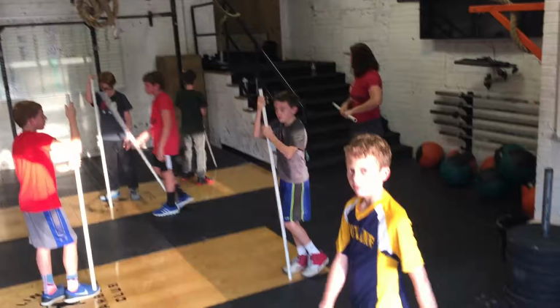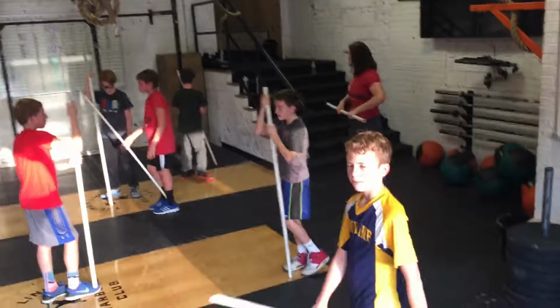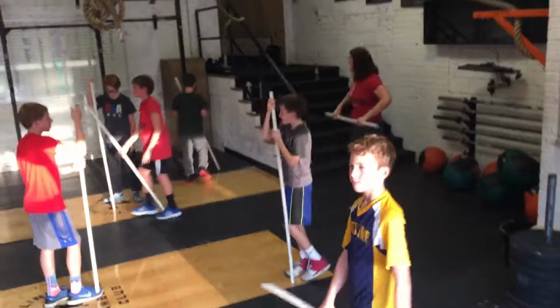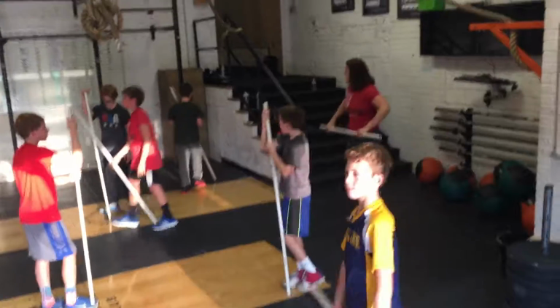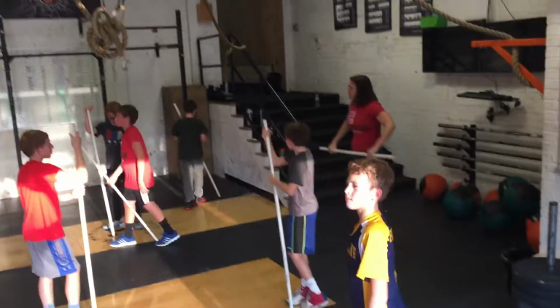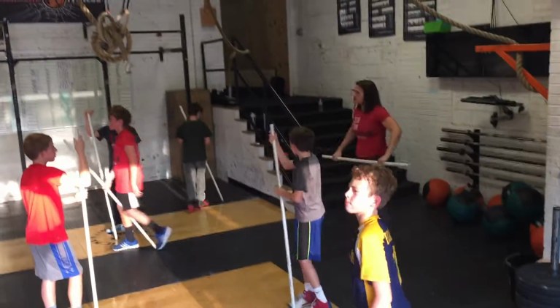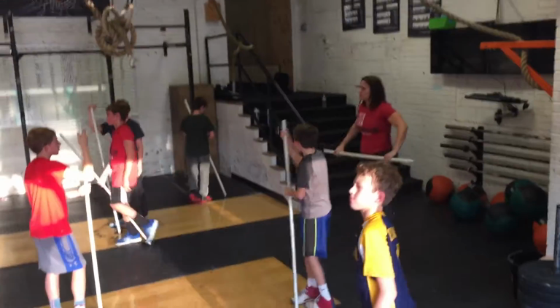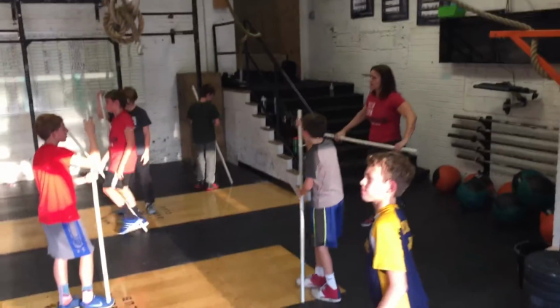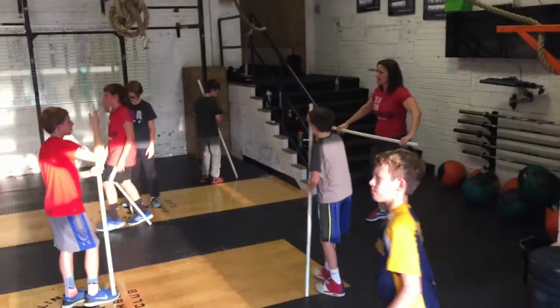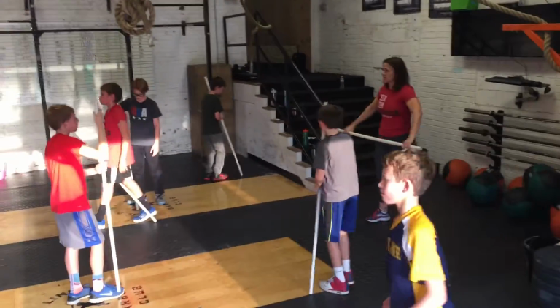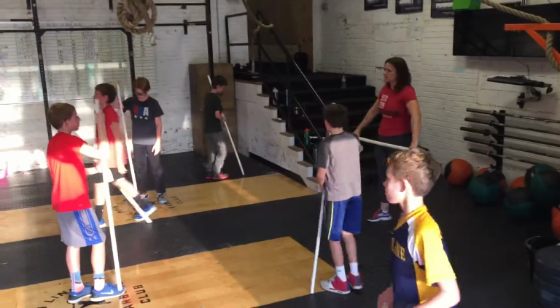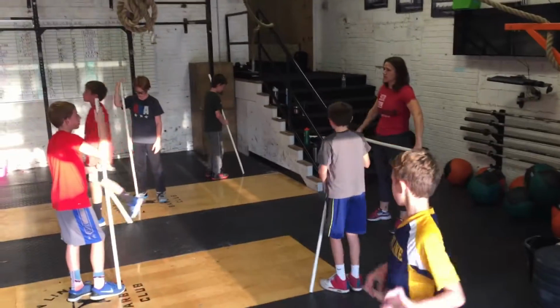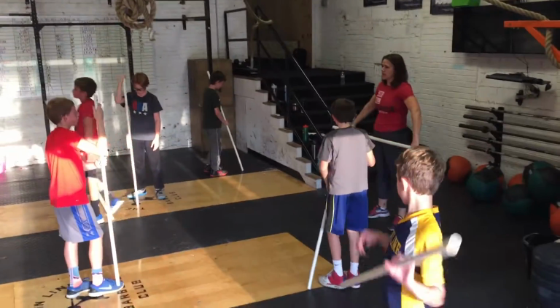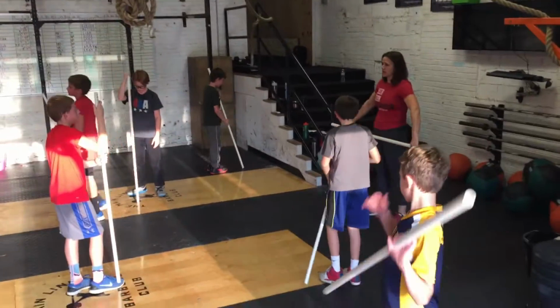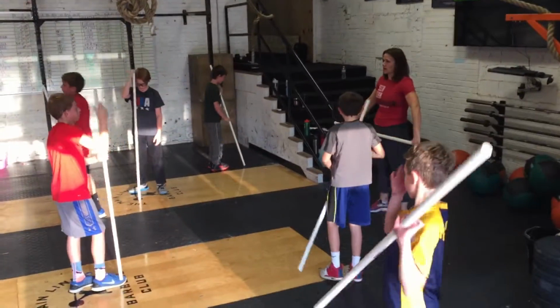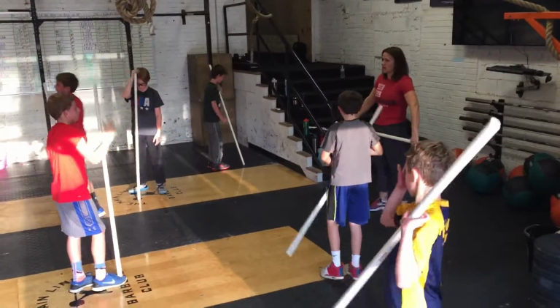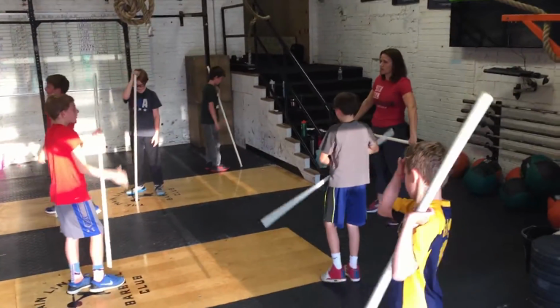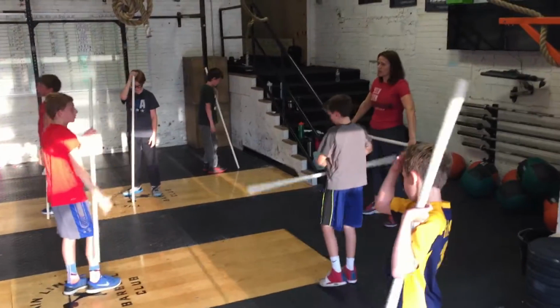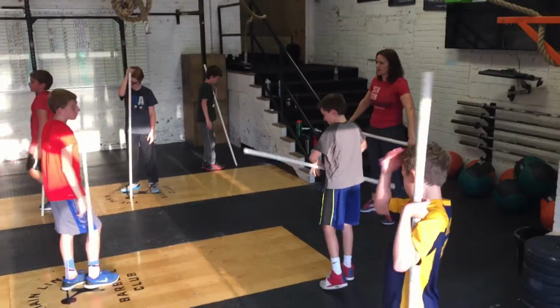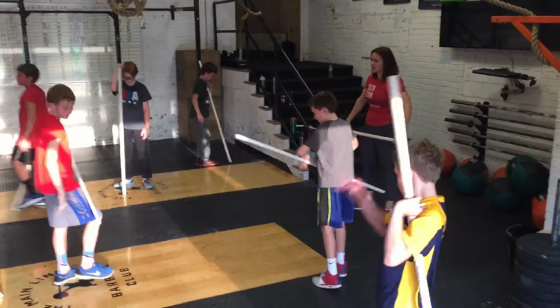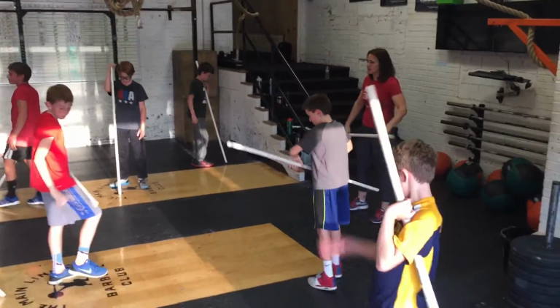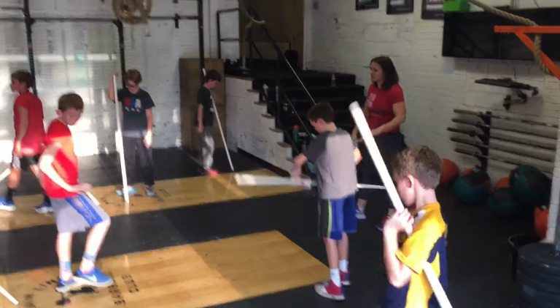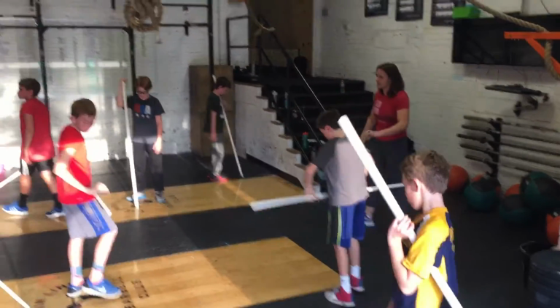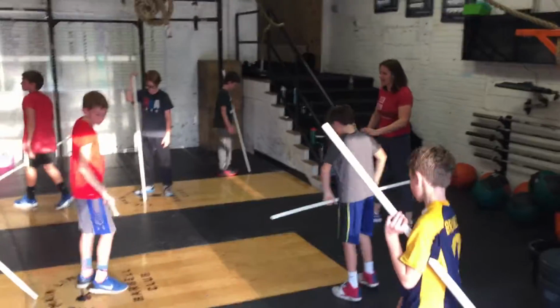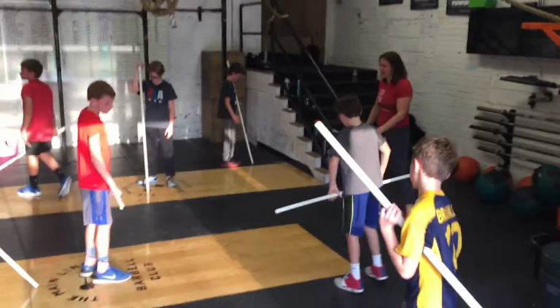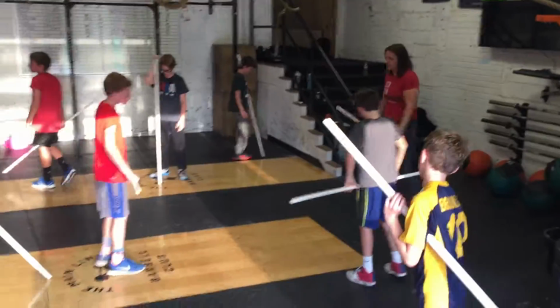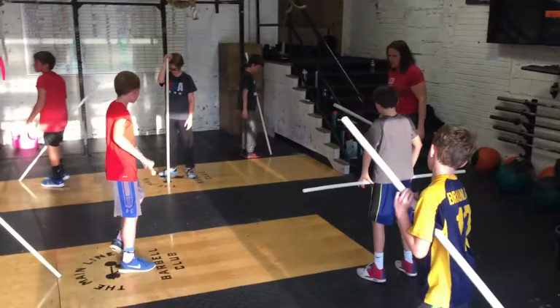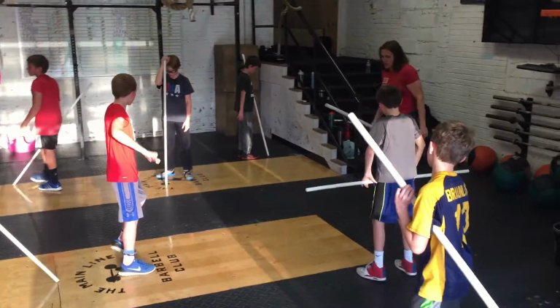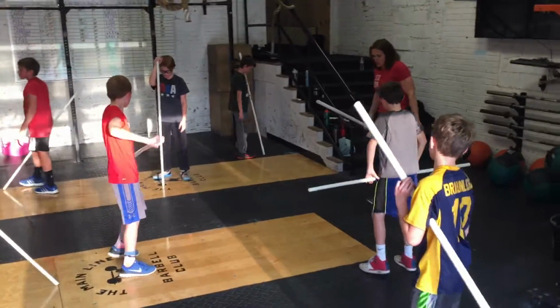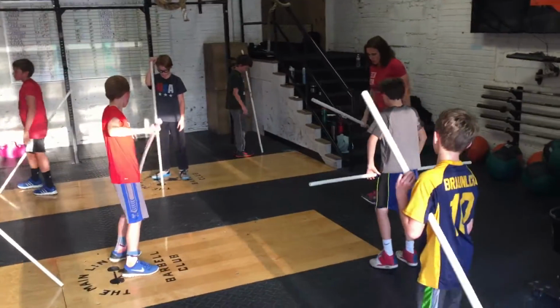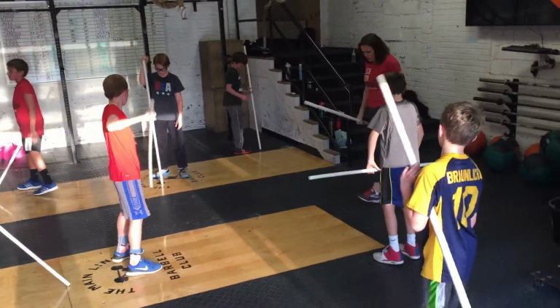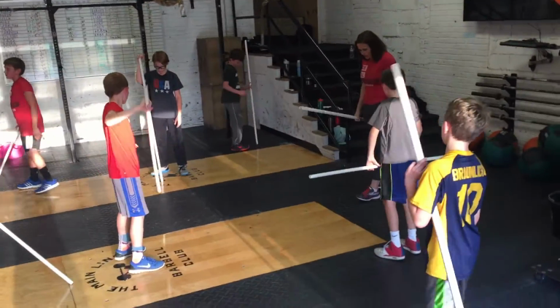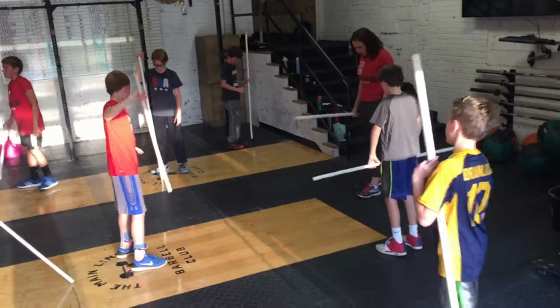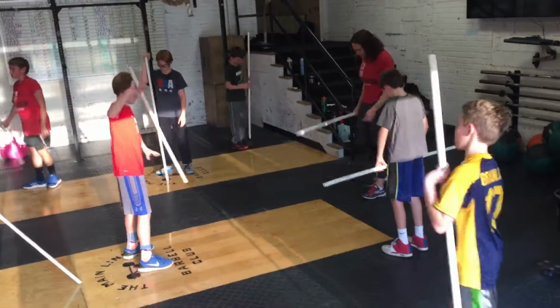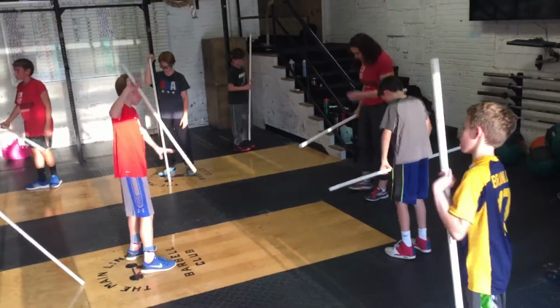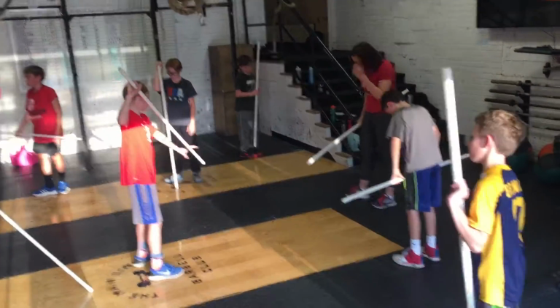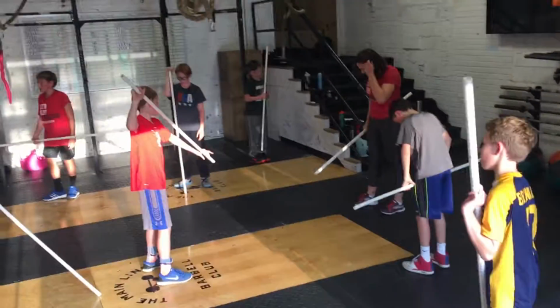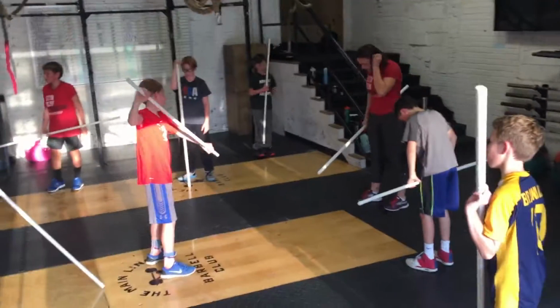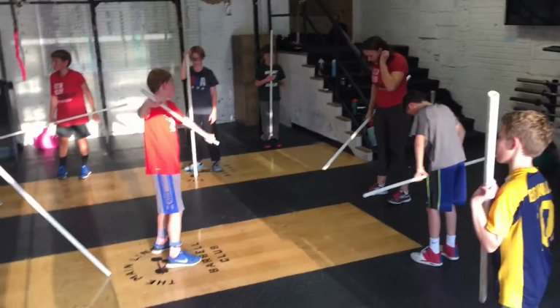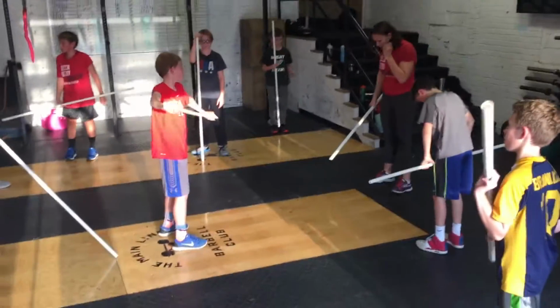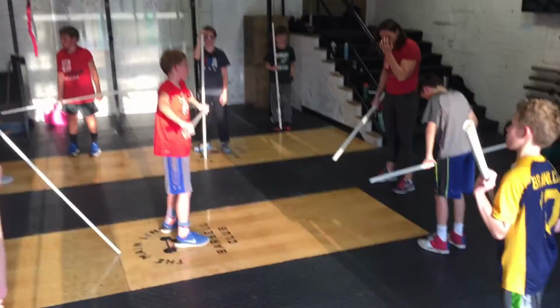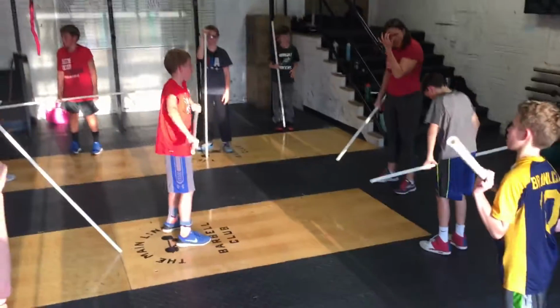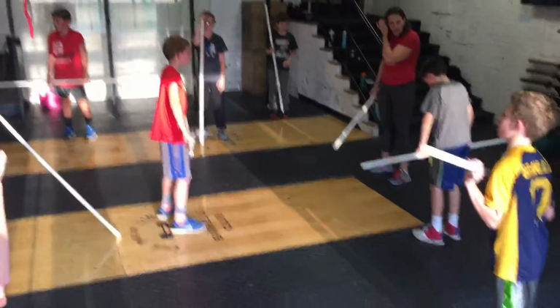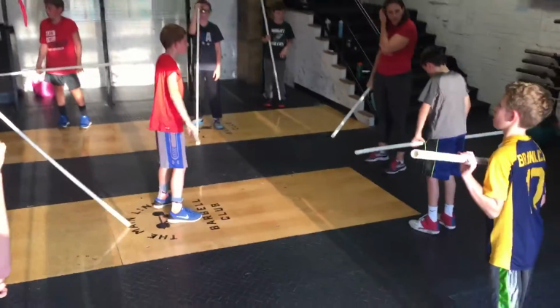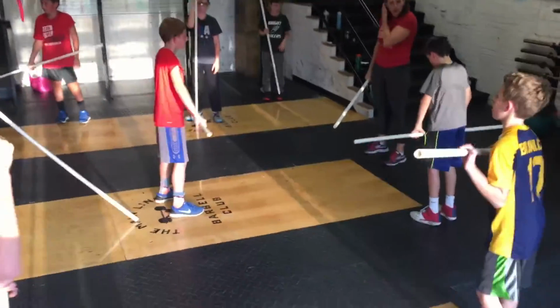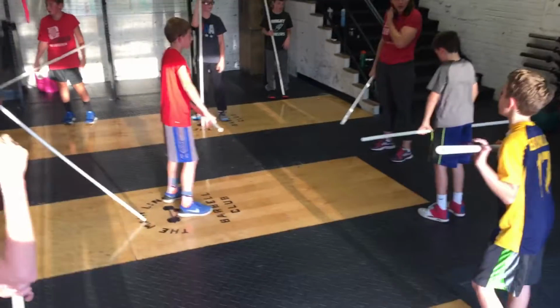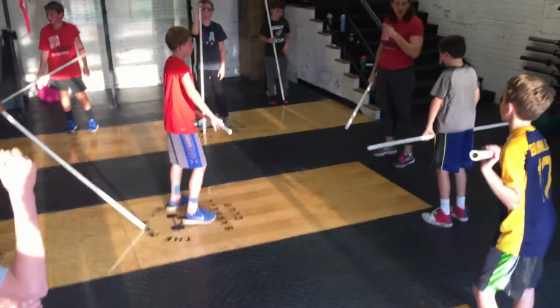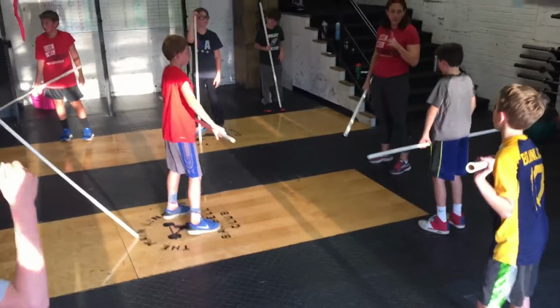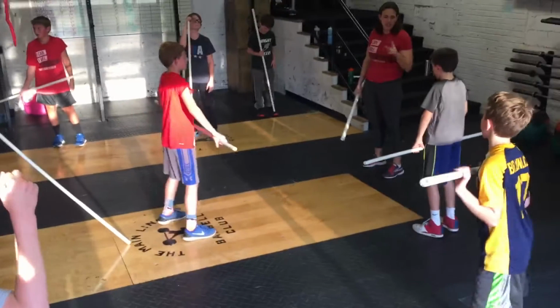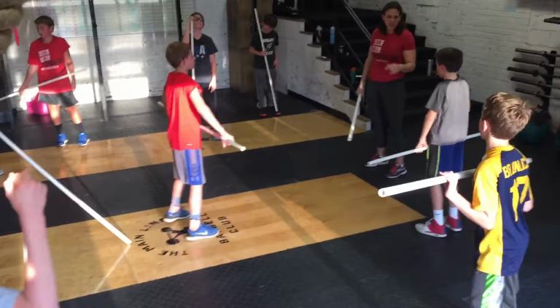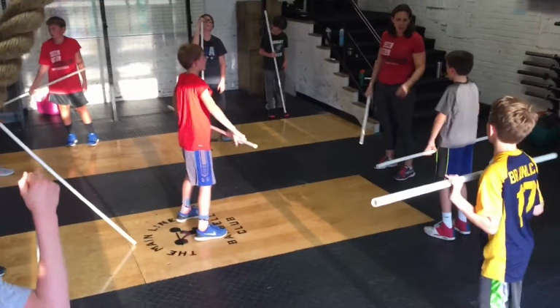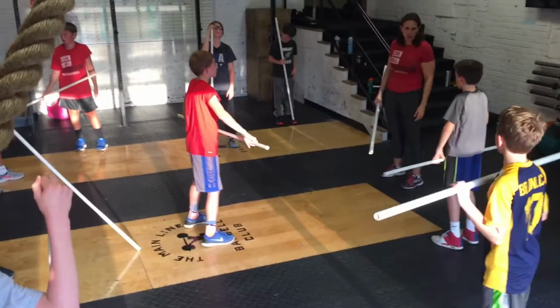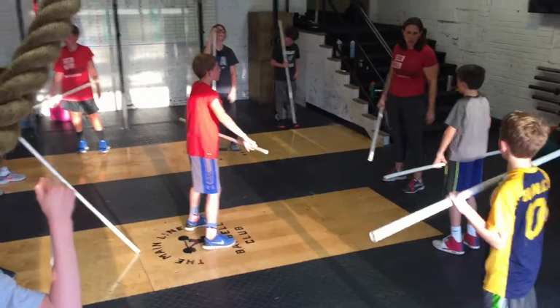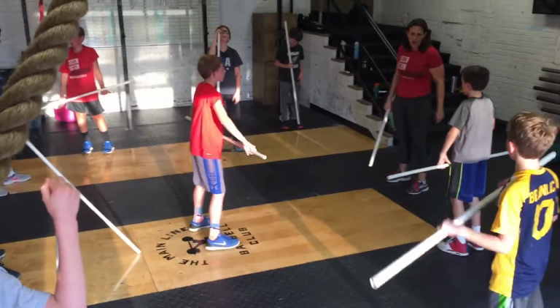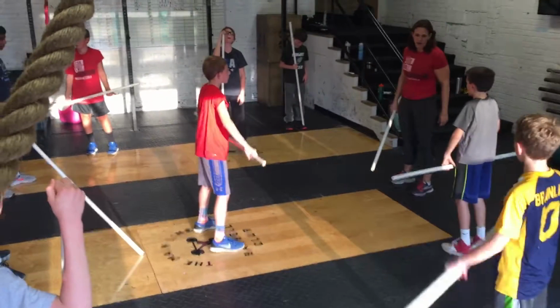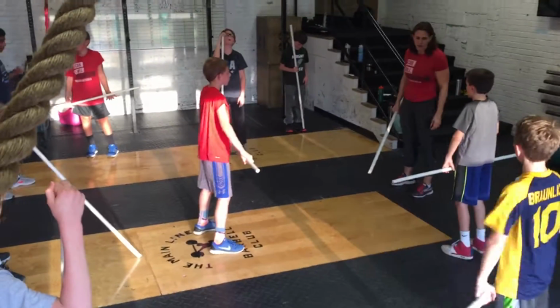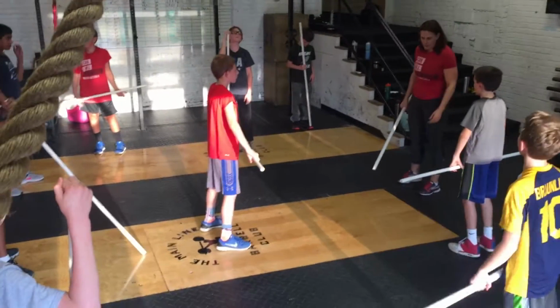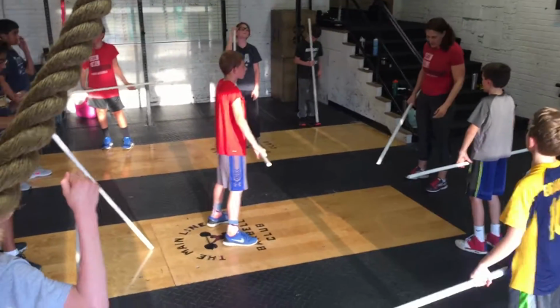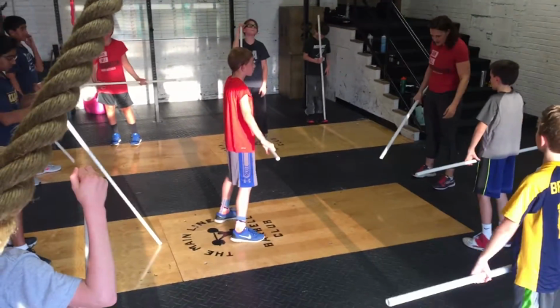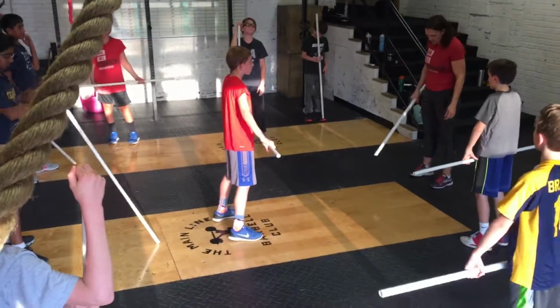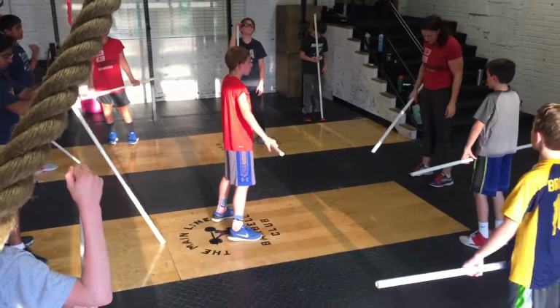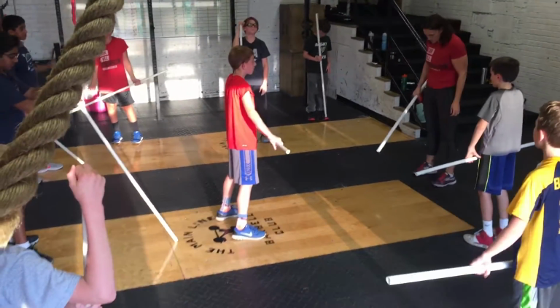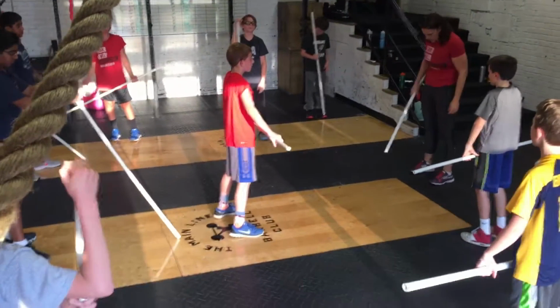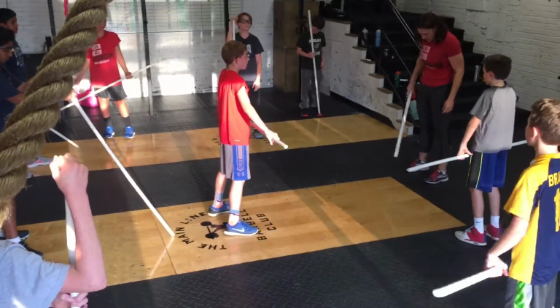The steps from last week — we're going to do the snatch. So we're going to start at the bottom and then we're going to go to position one that we did last week.